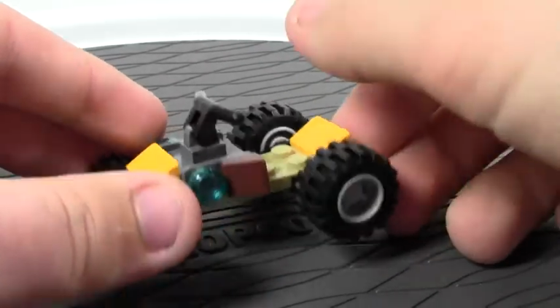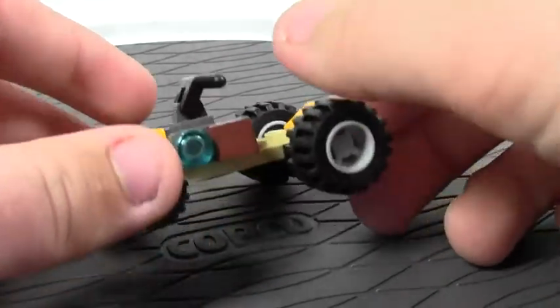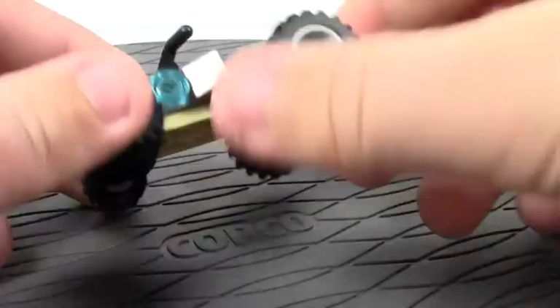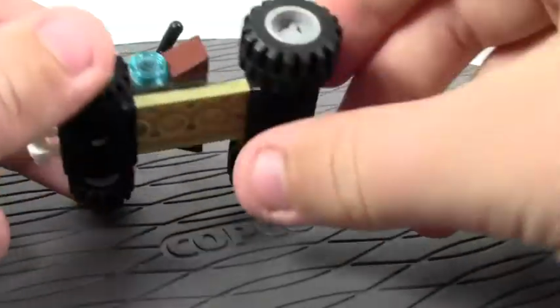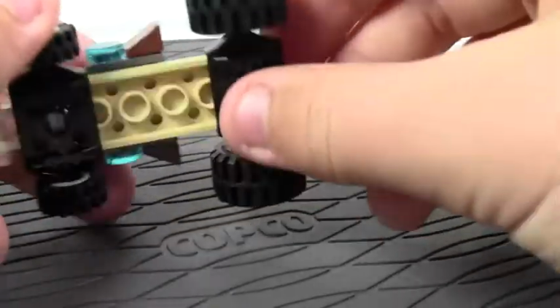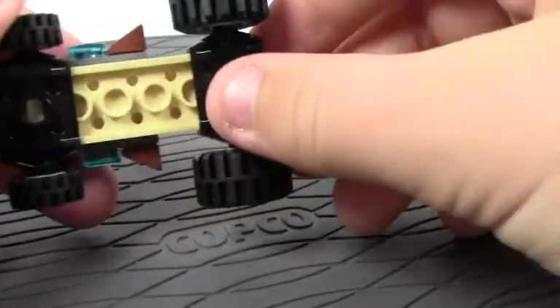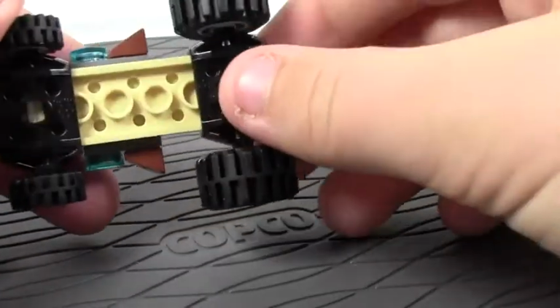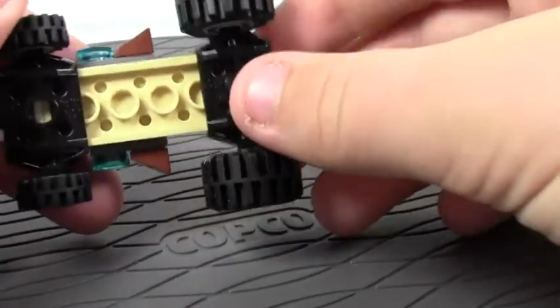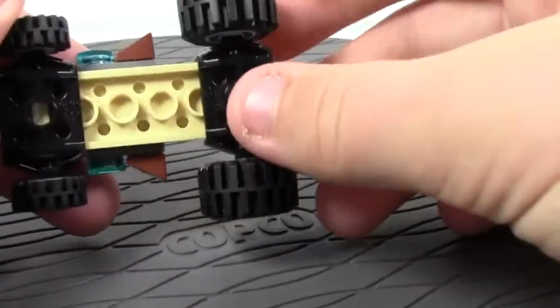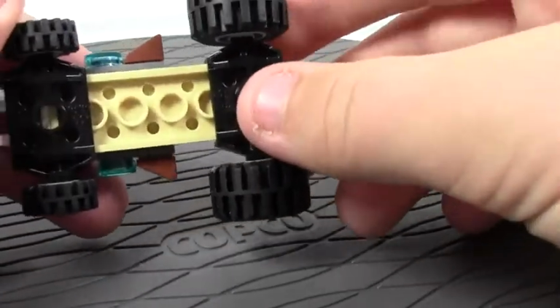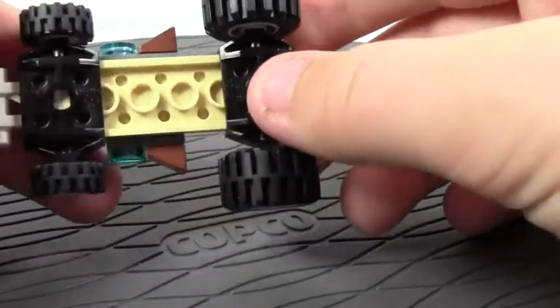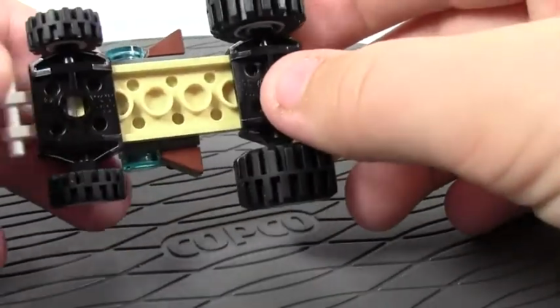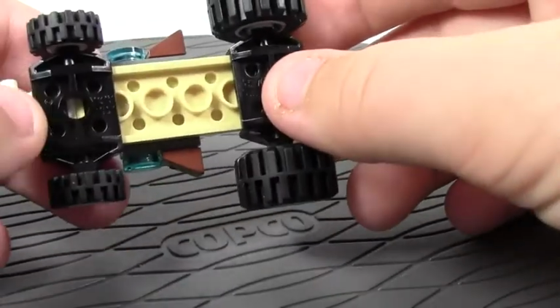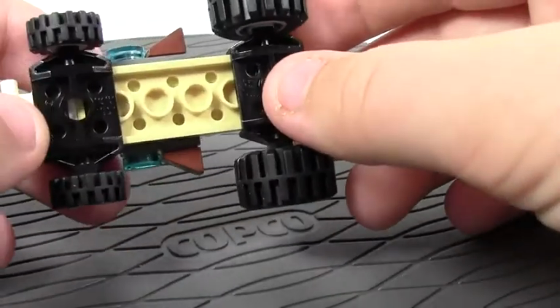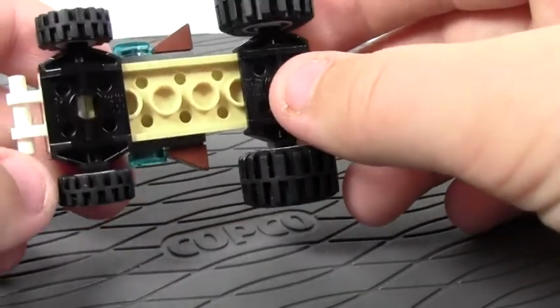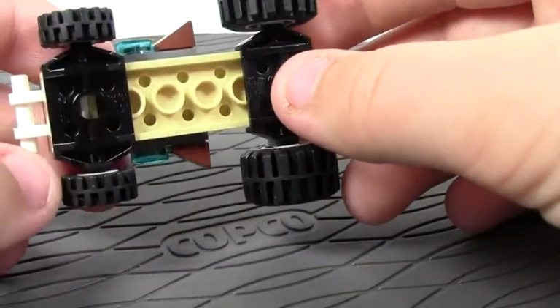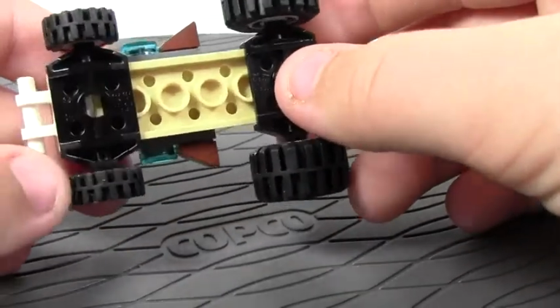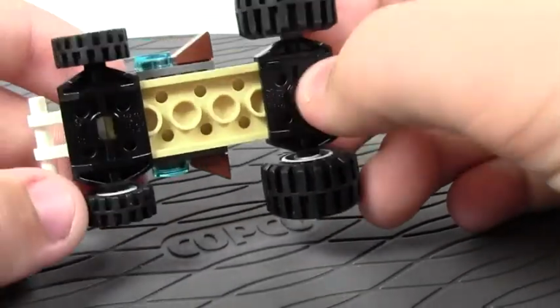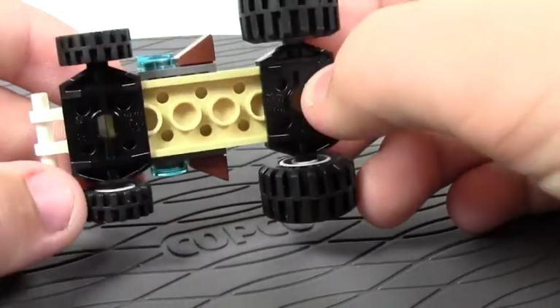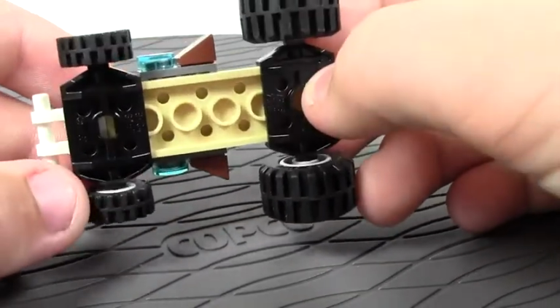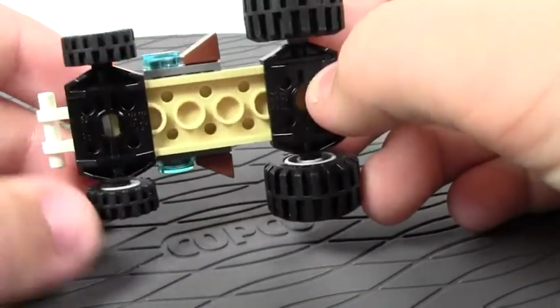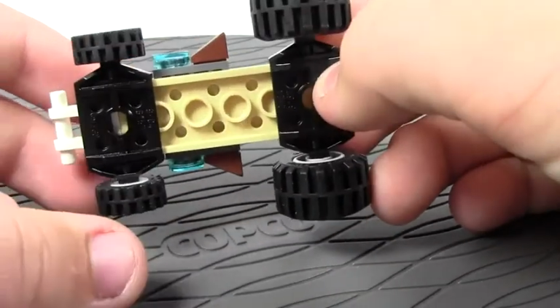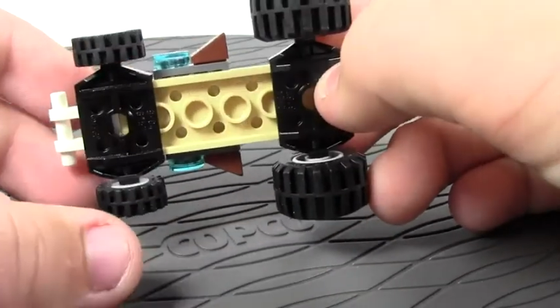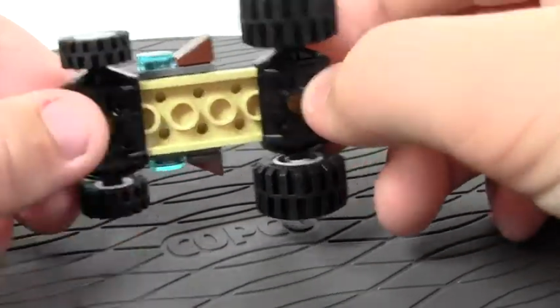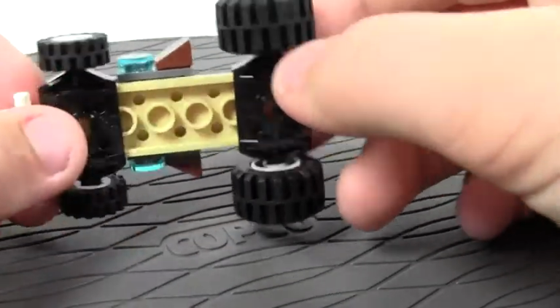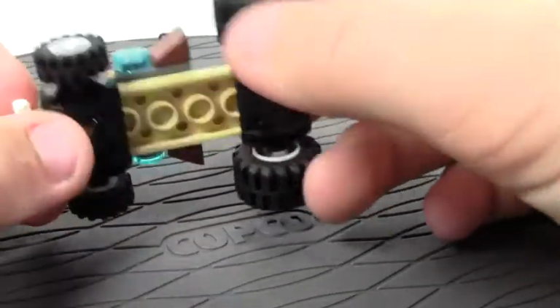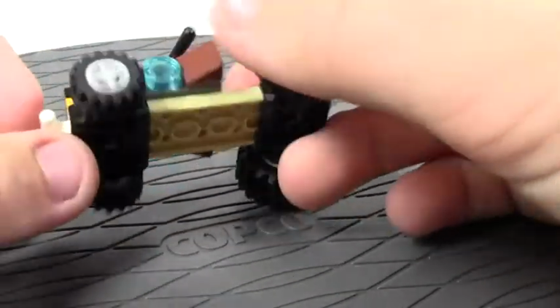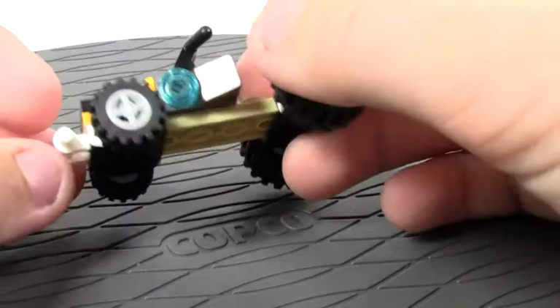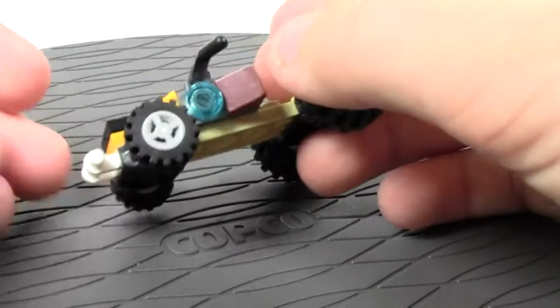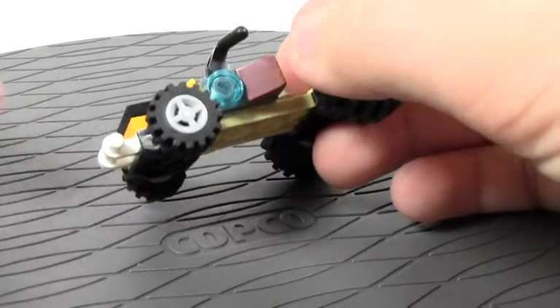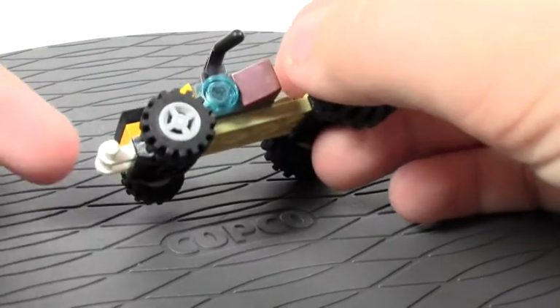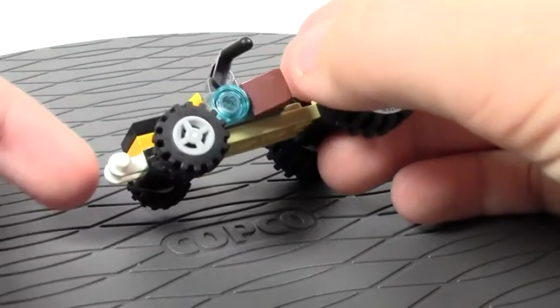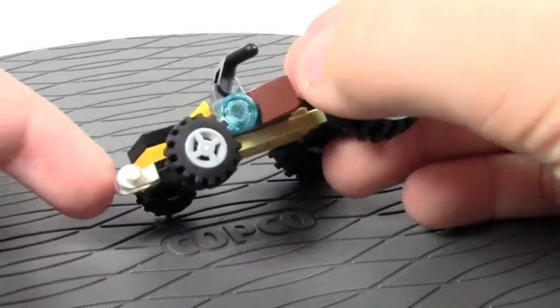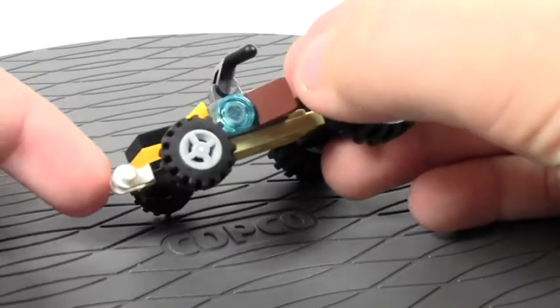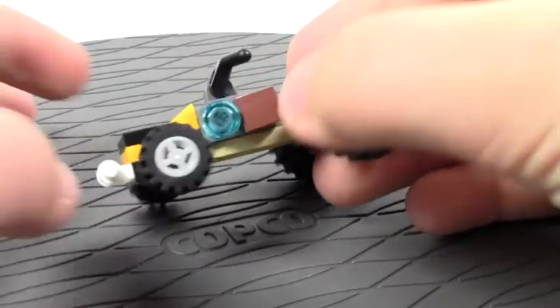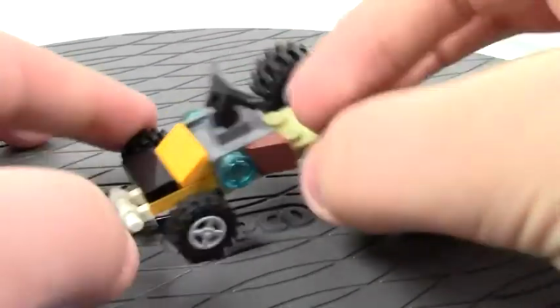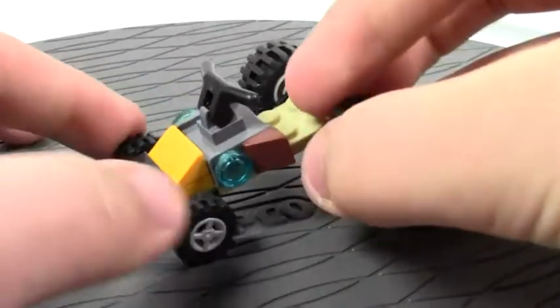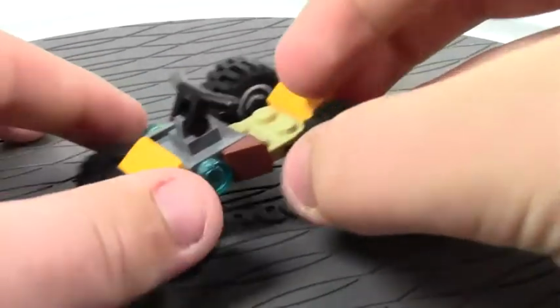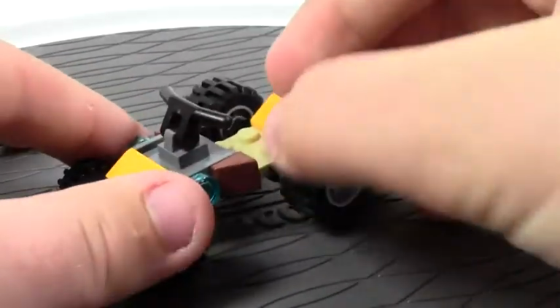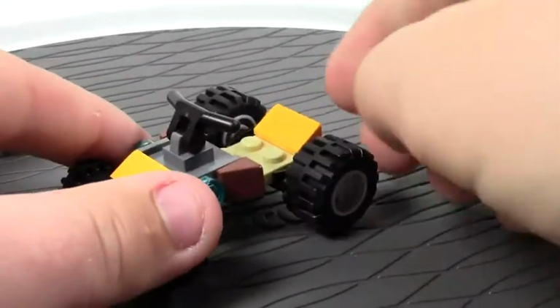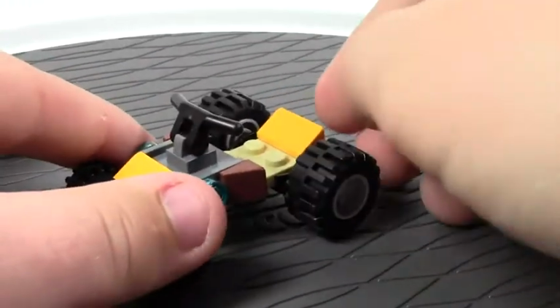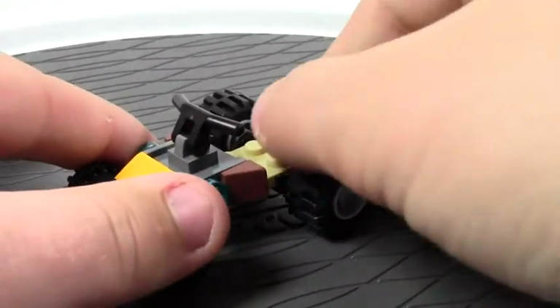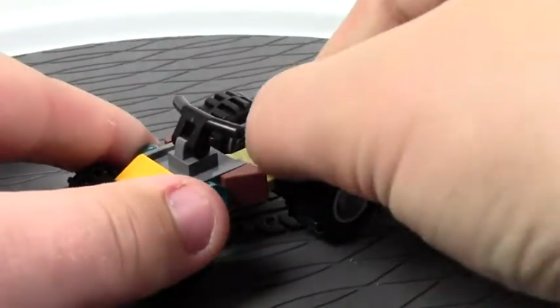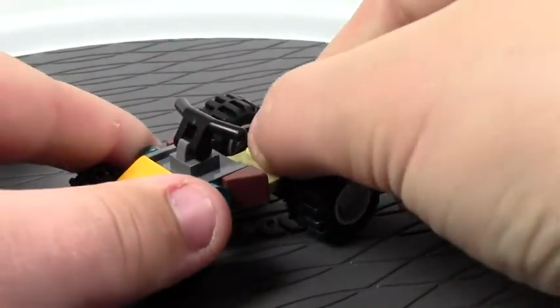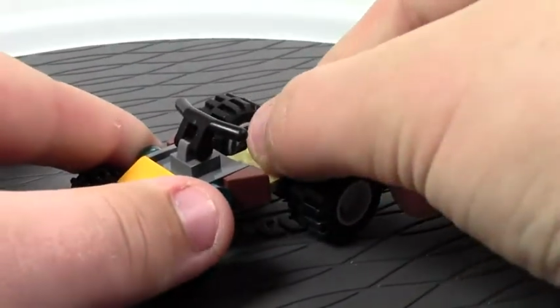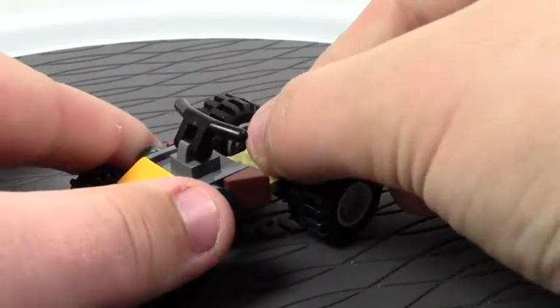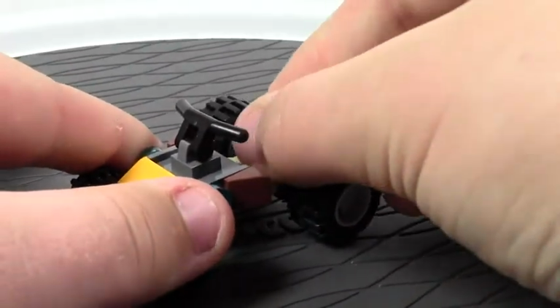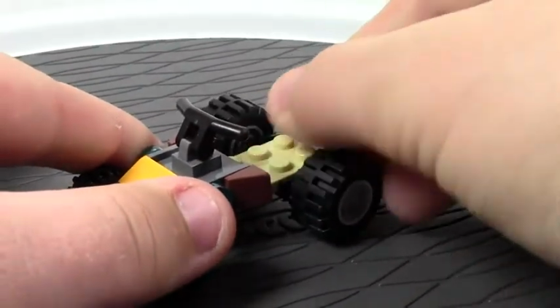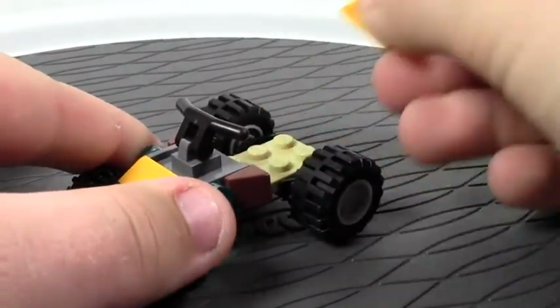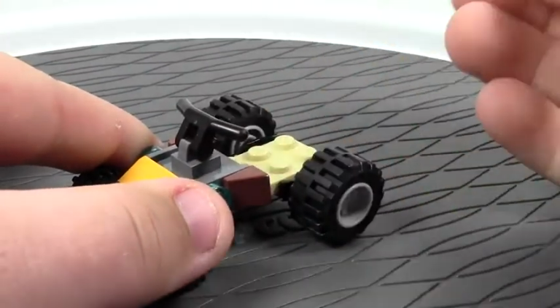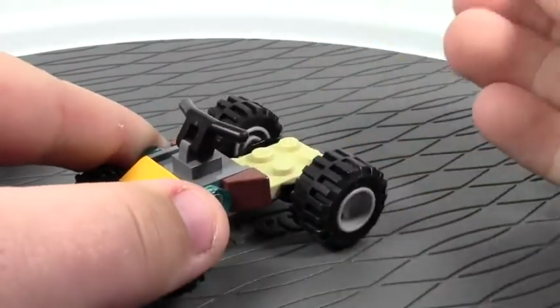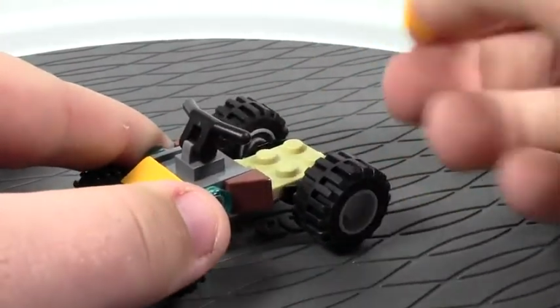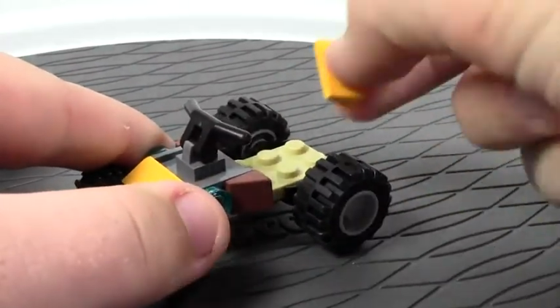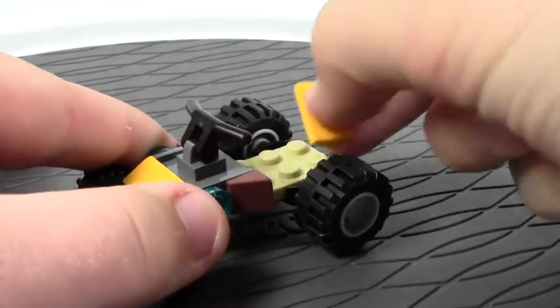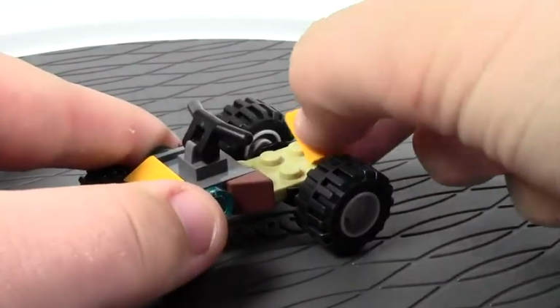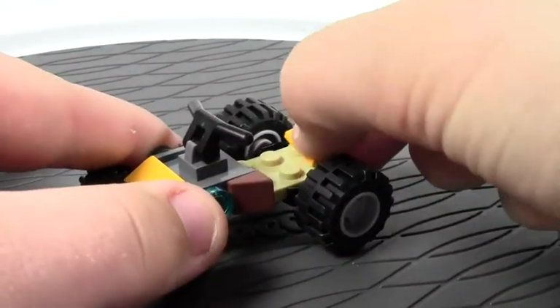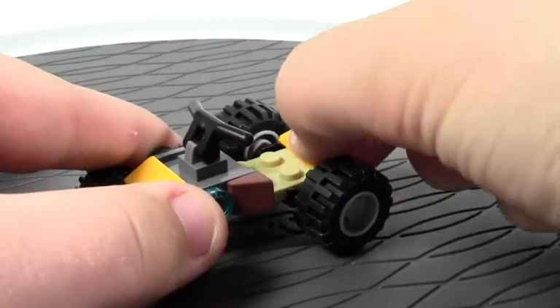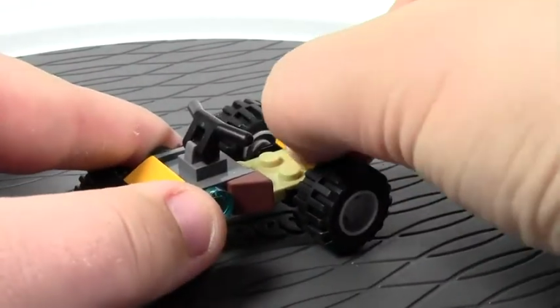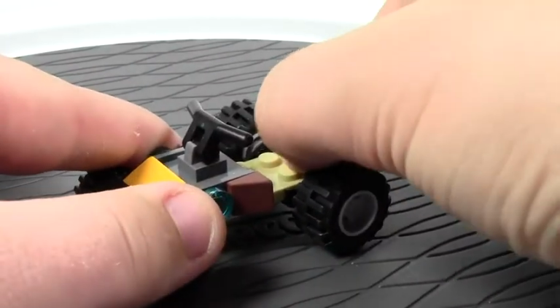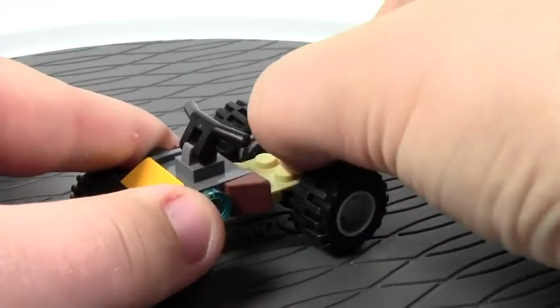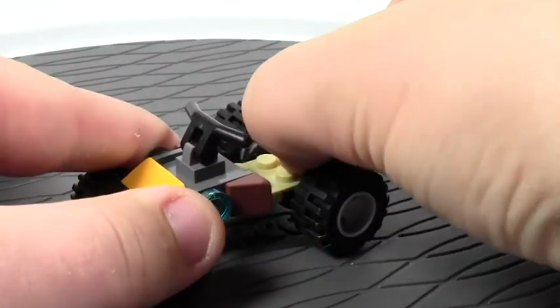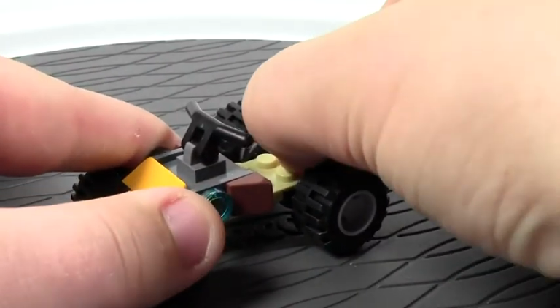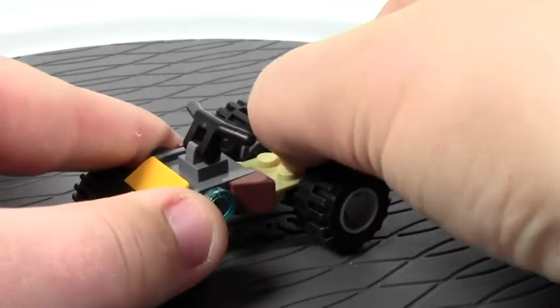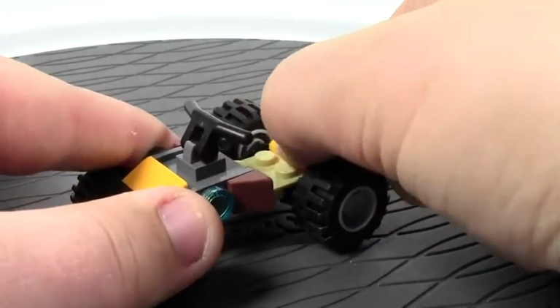It's only on a two by six base with a little bit extra here, and there's not many parts to this.